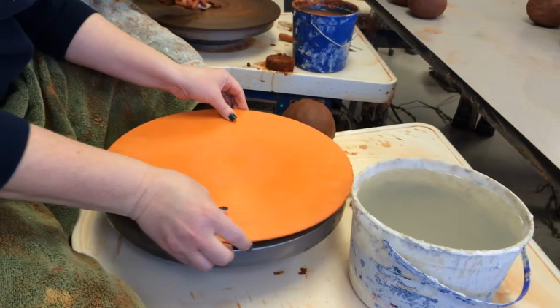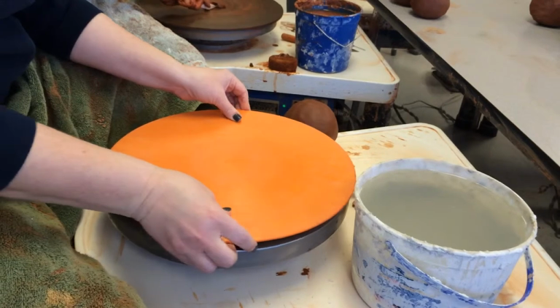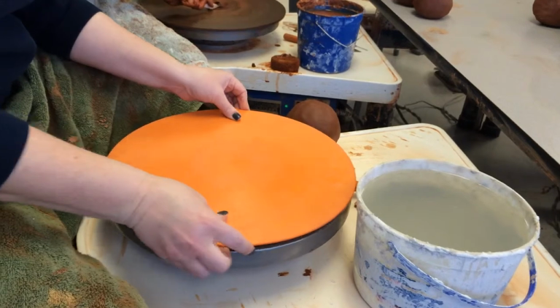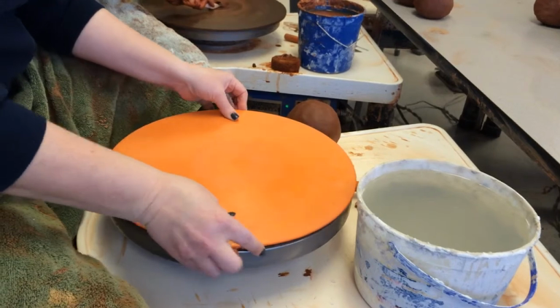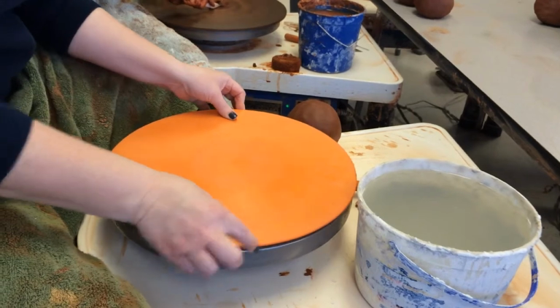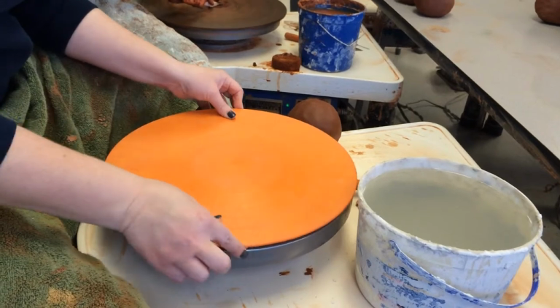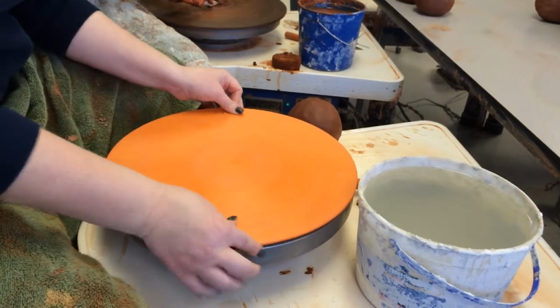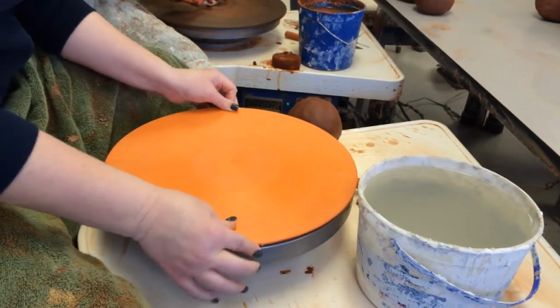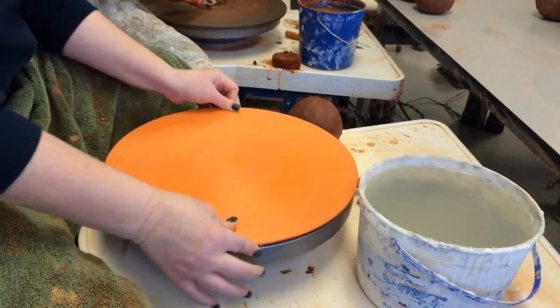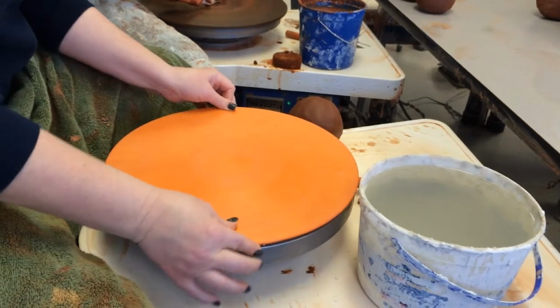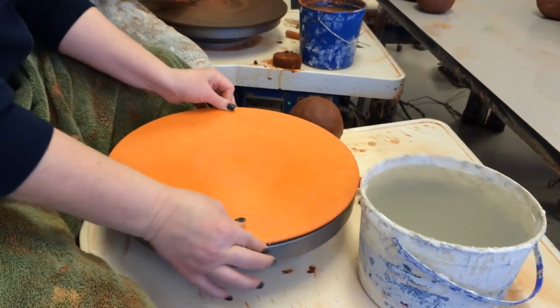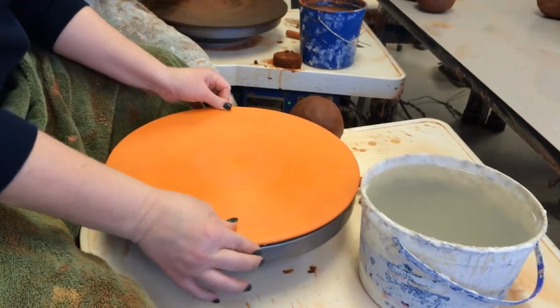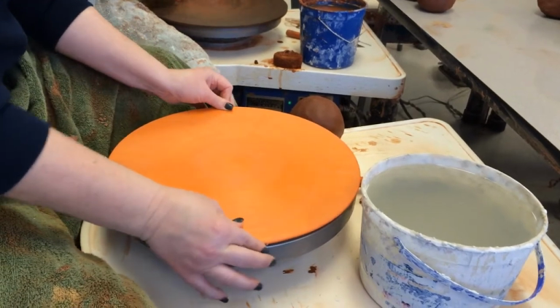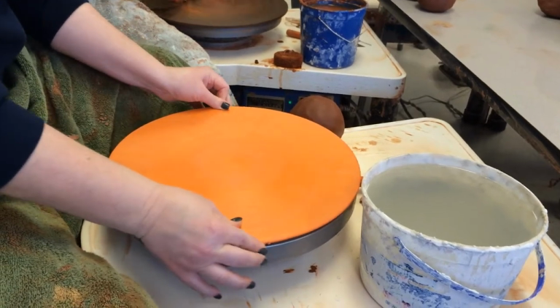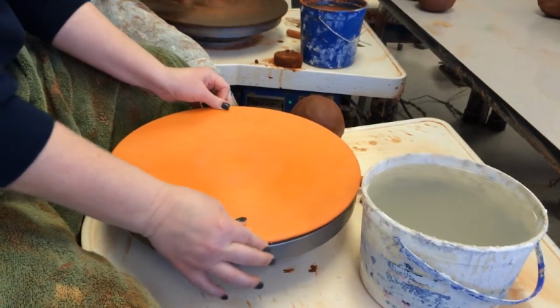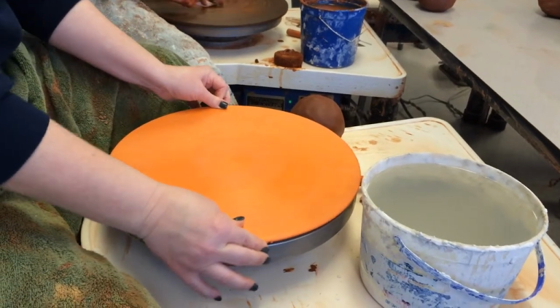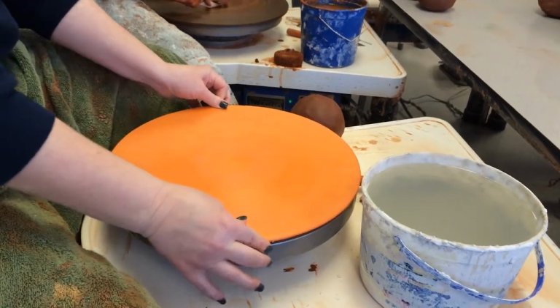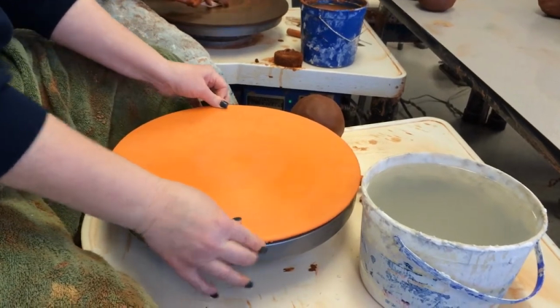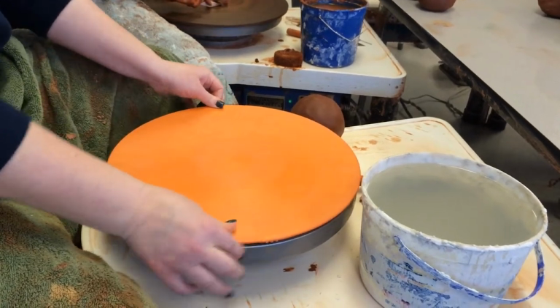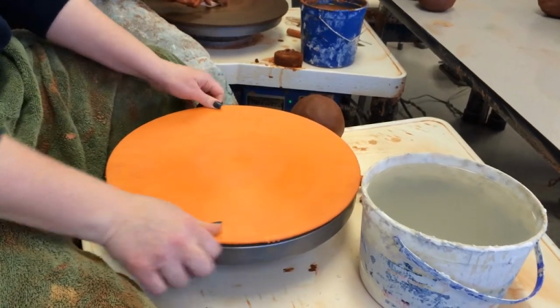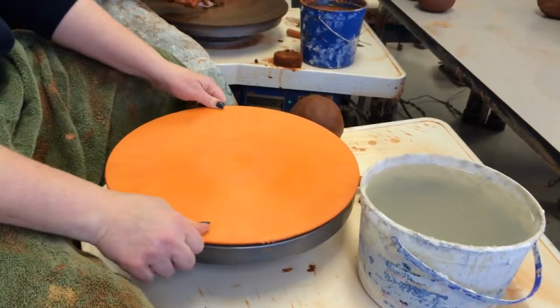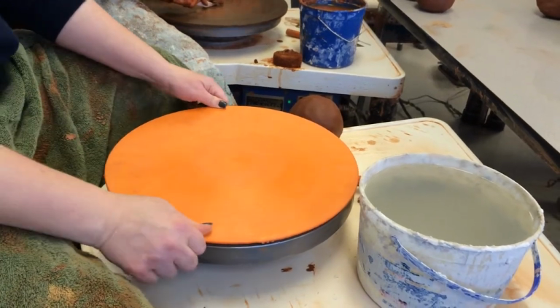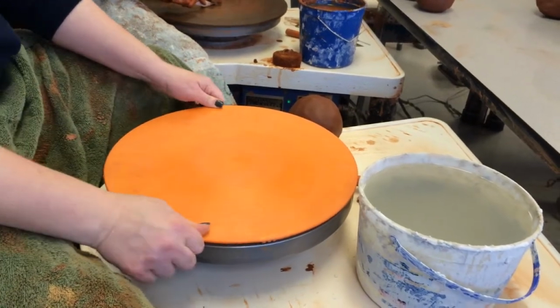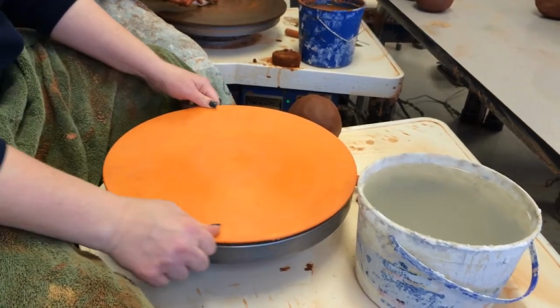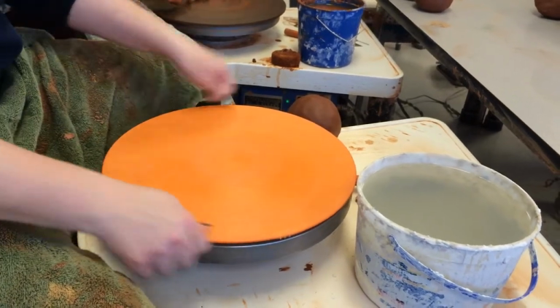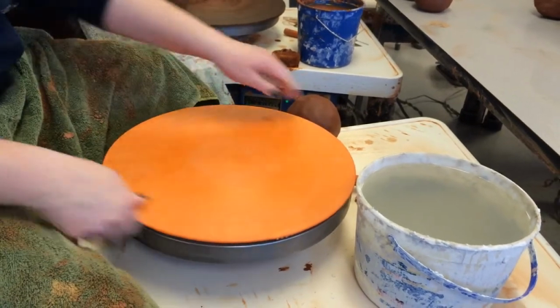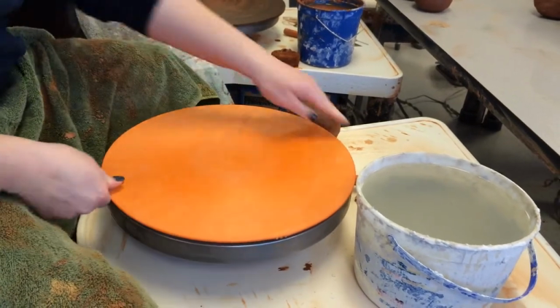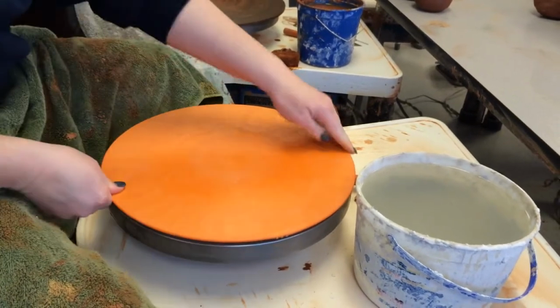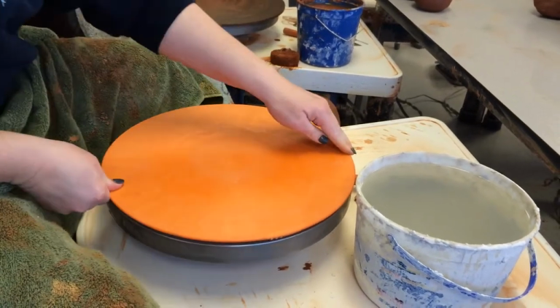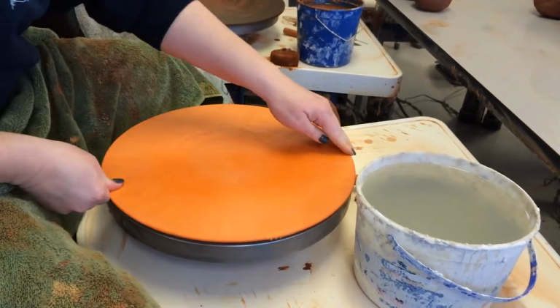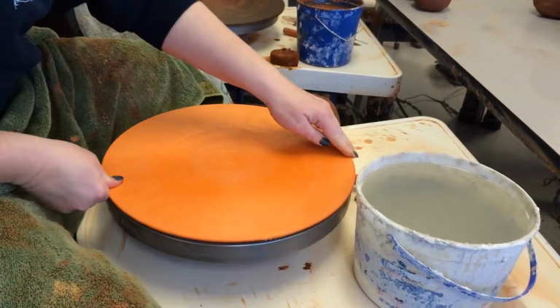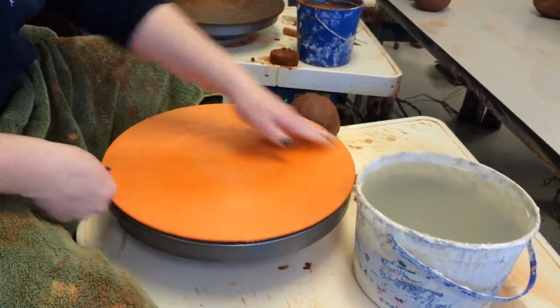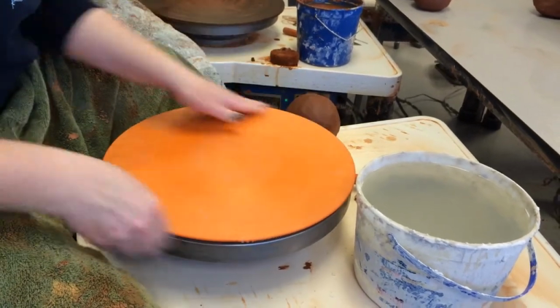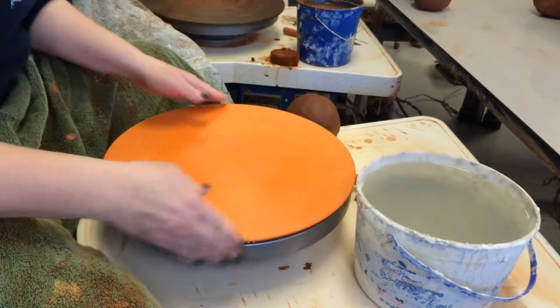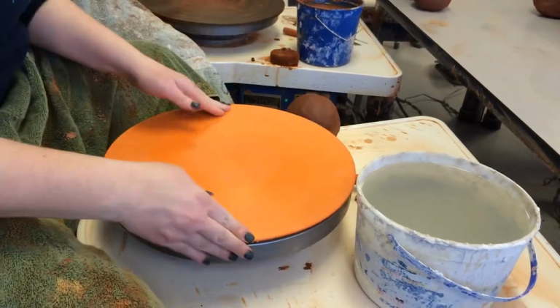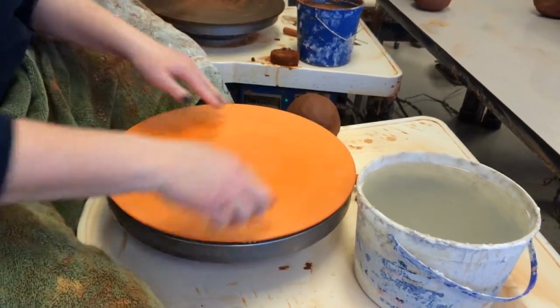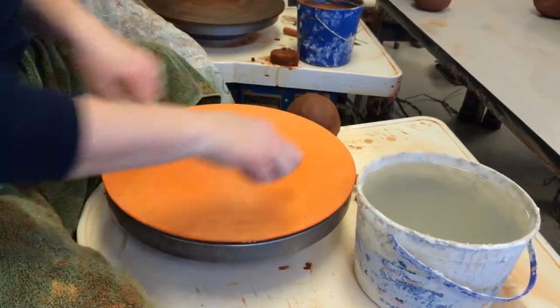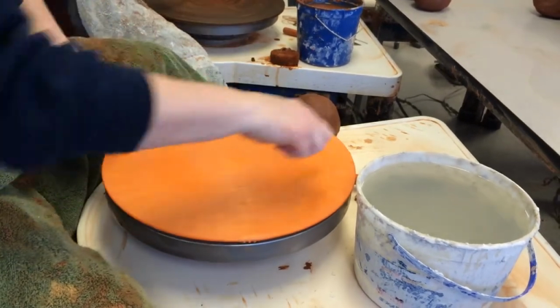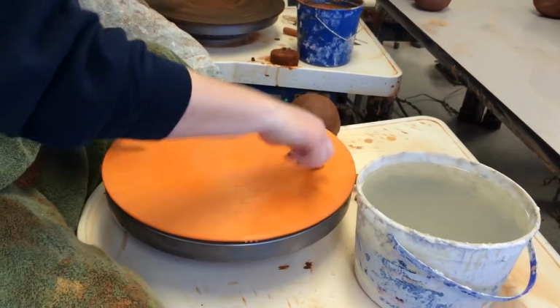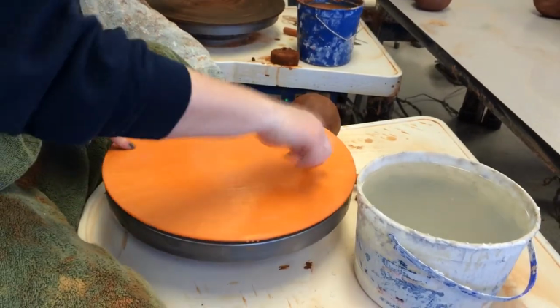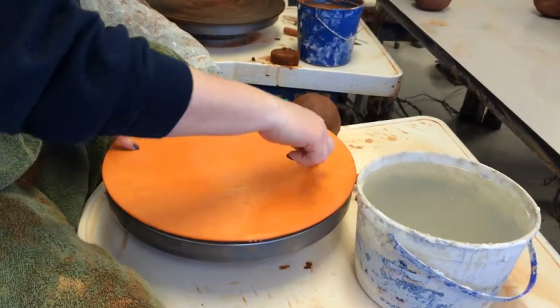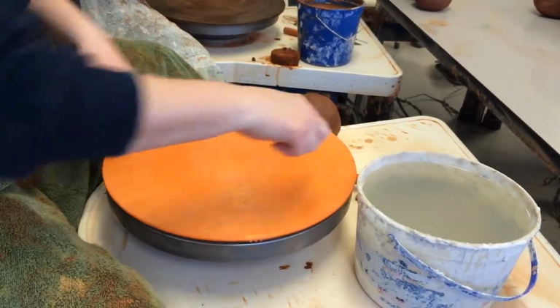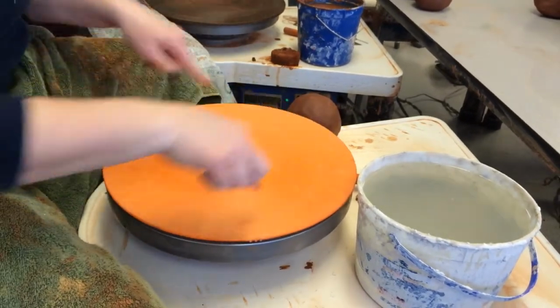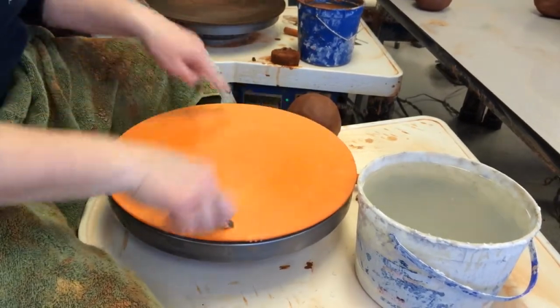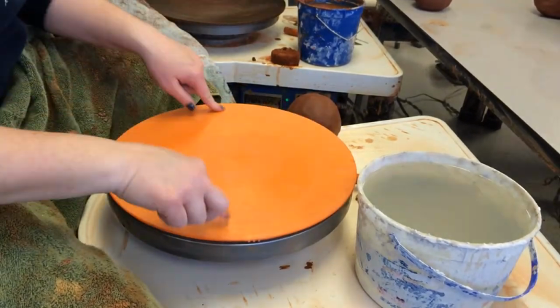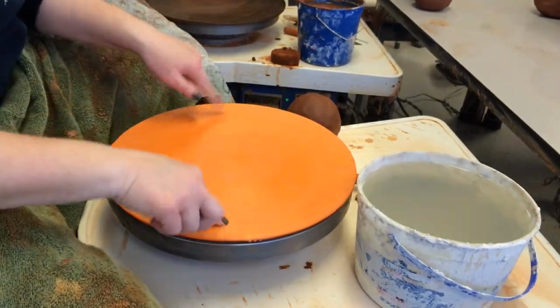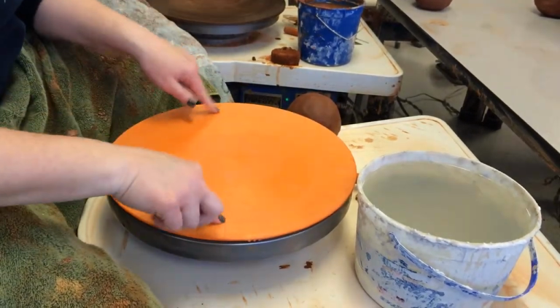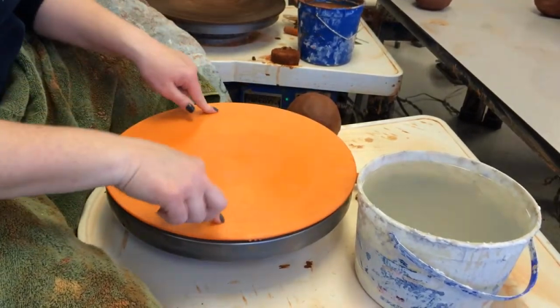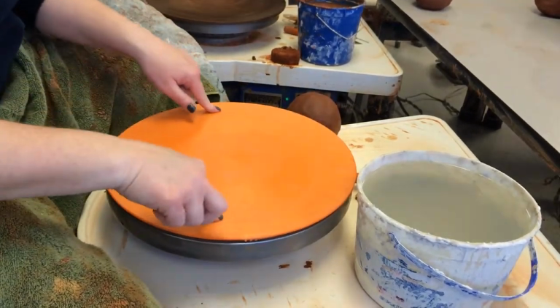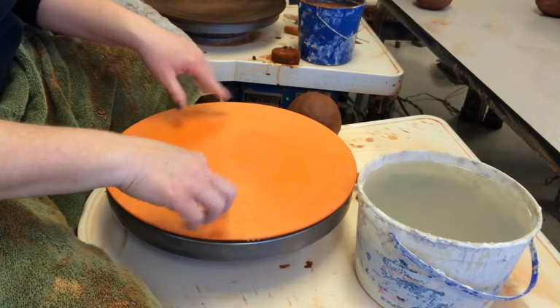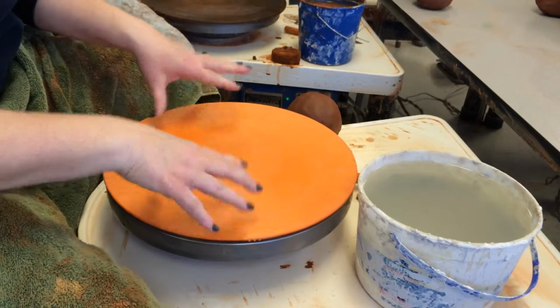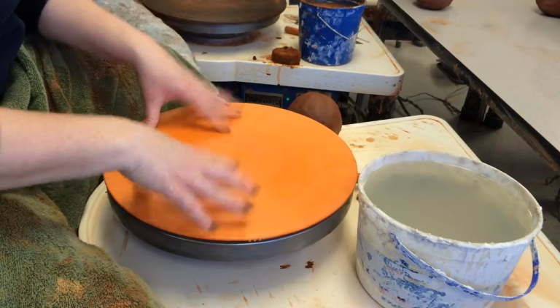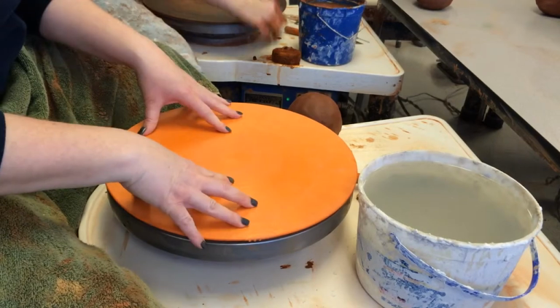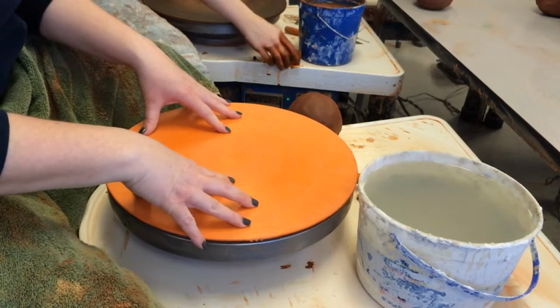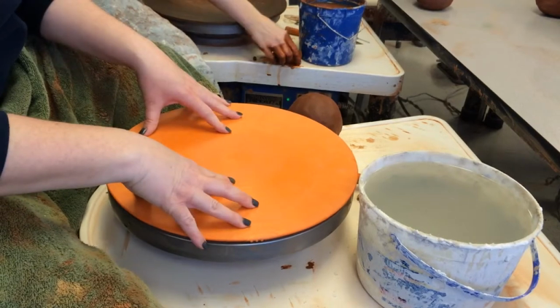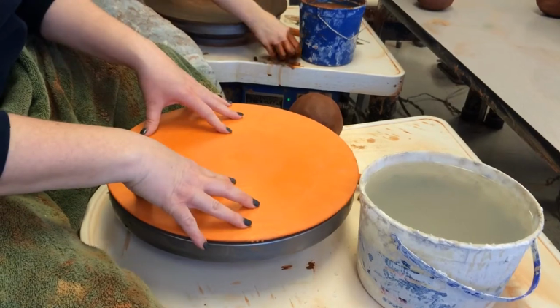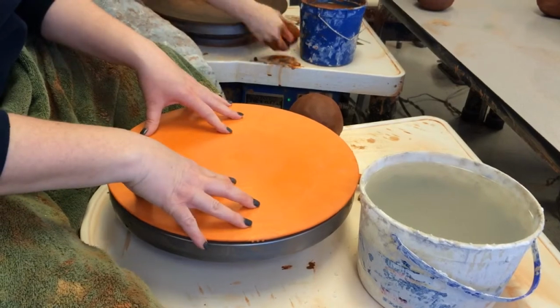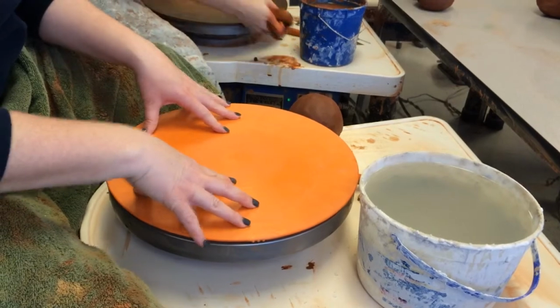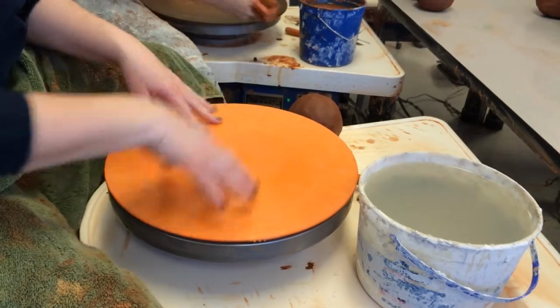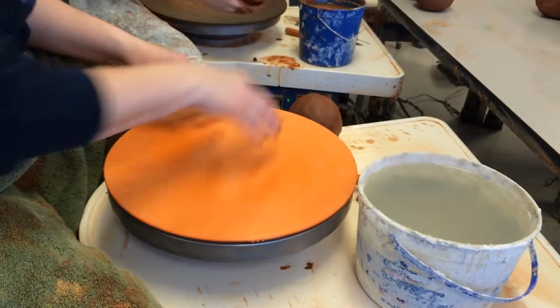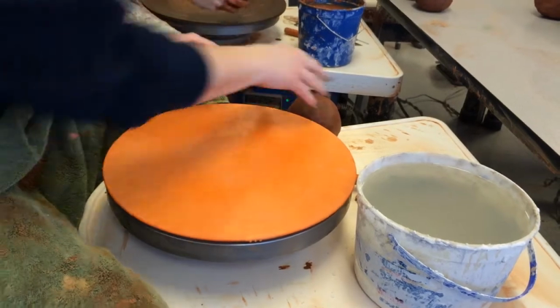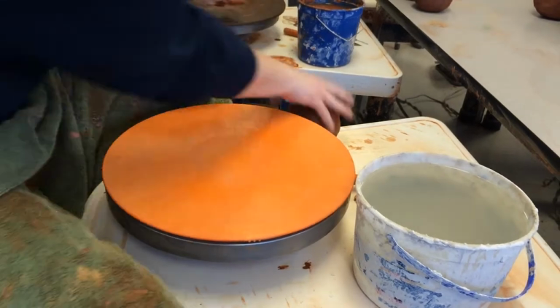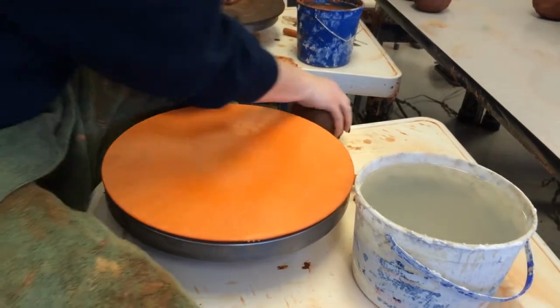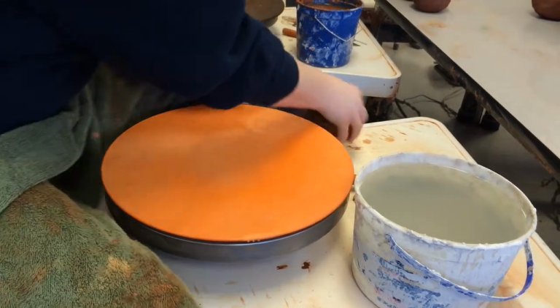These bats are a little bit different. It goes on like so. It fits pretty good. It doesn't wobble.